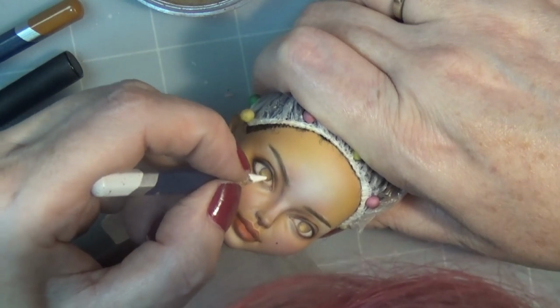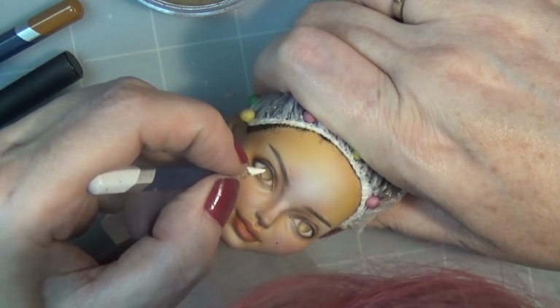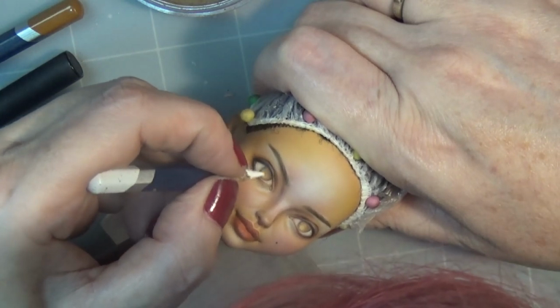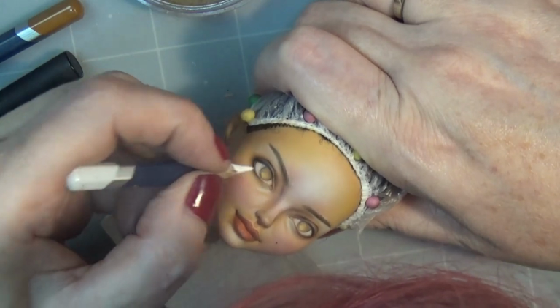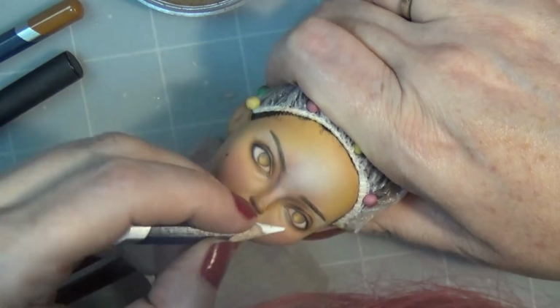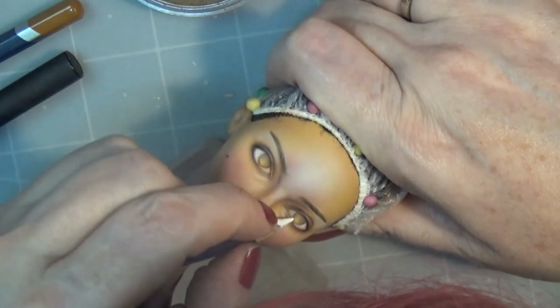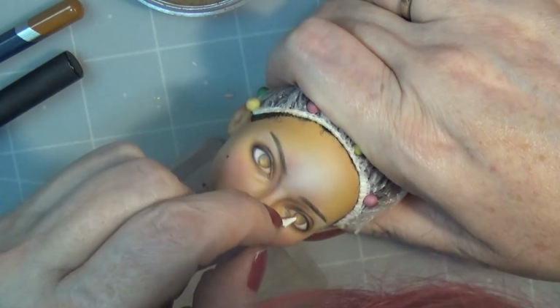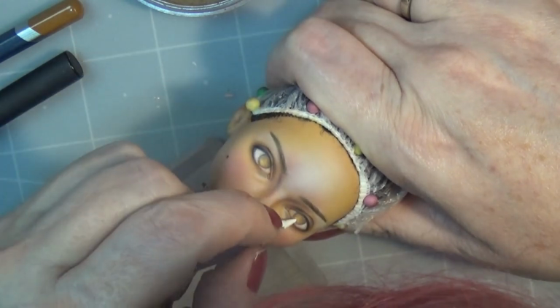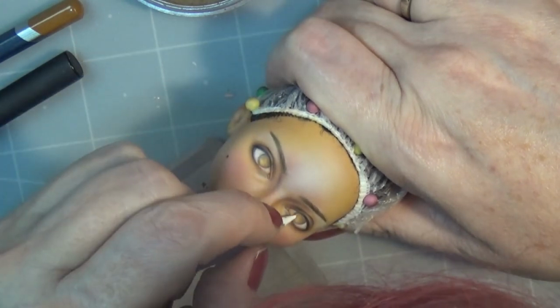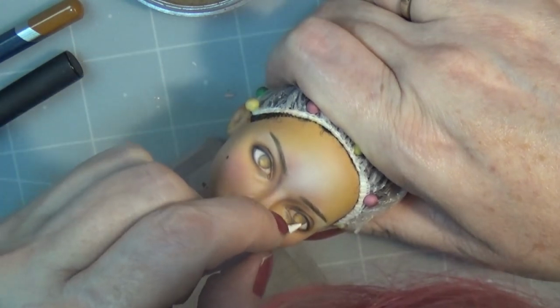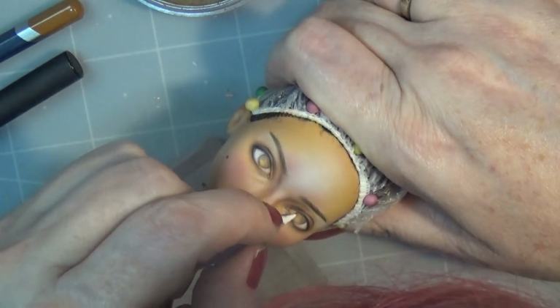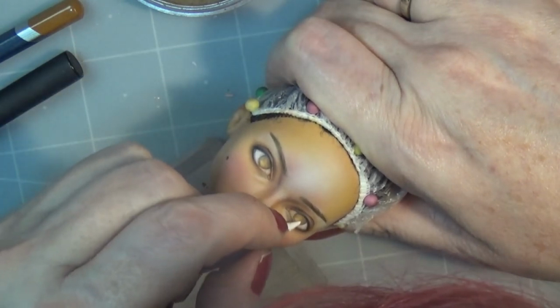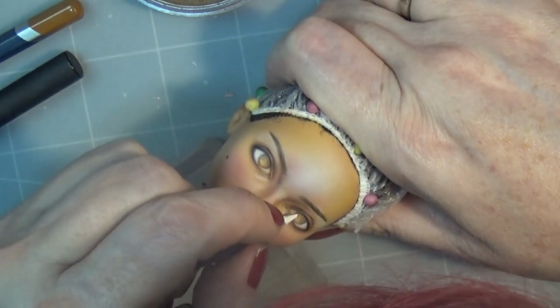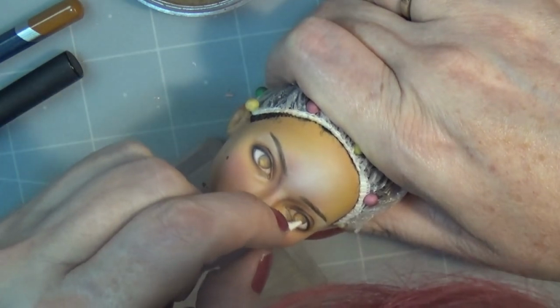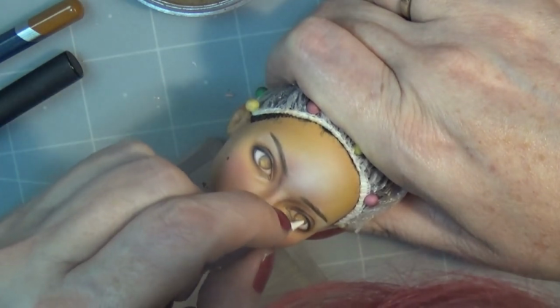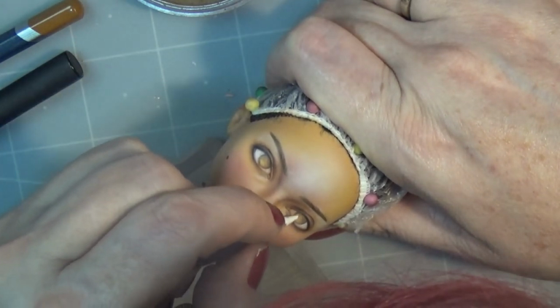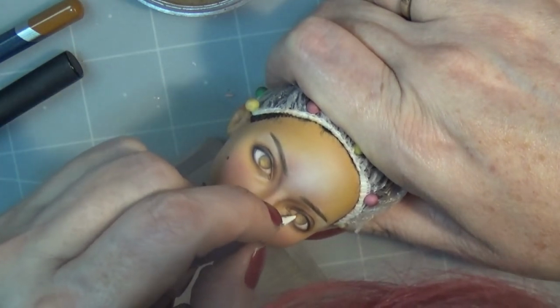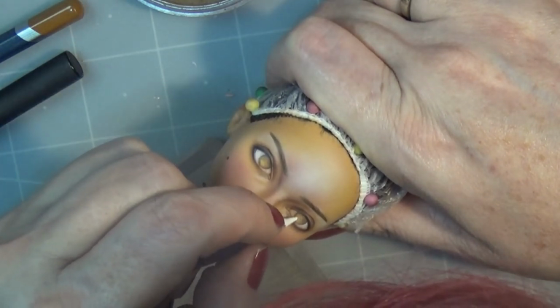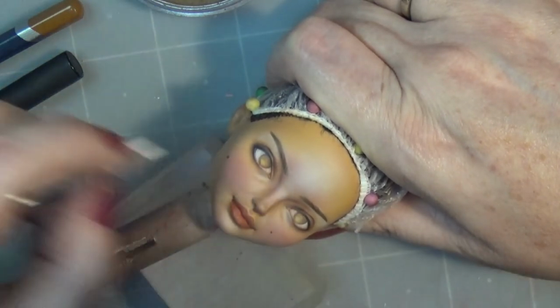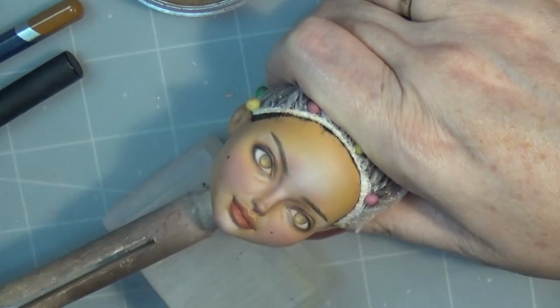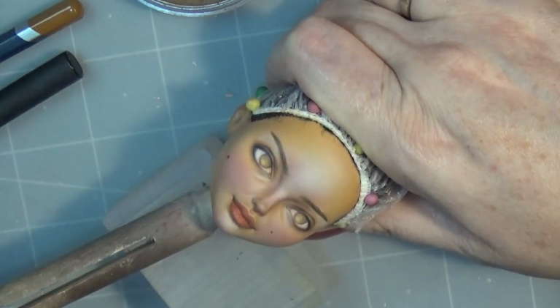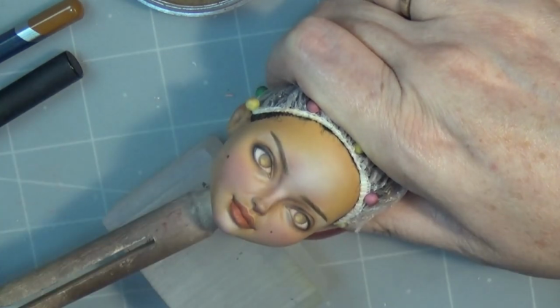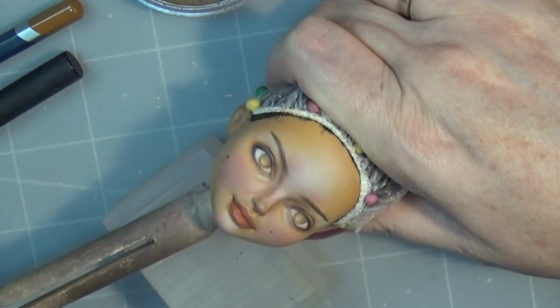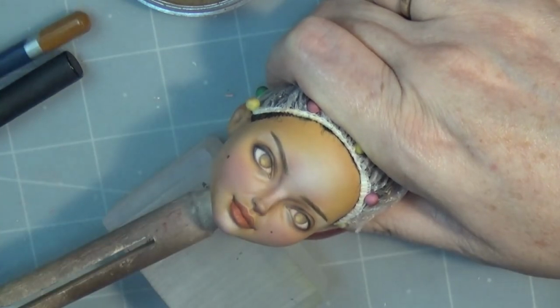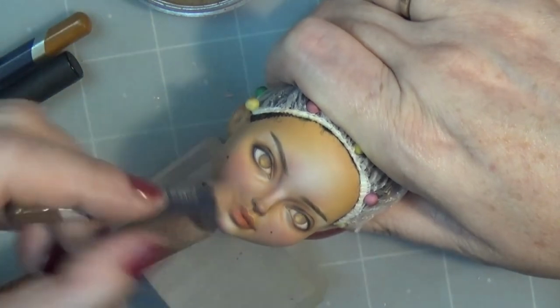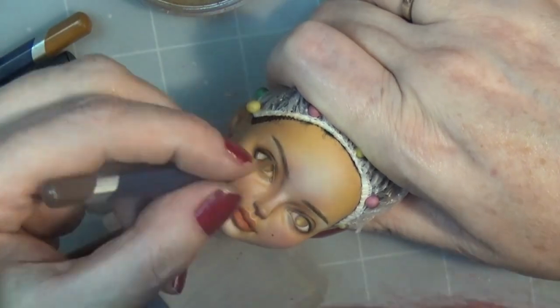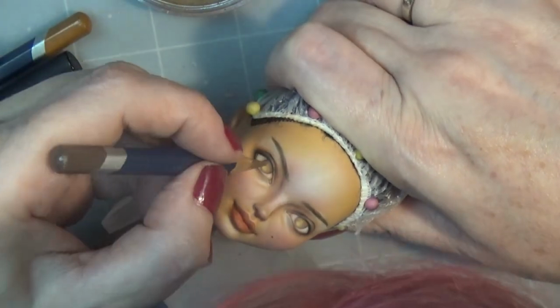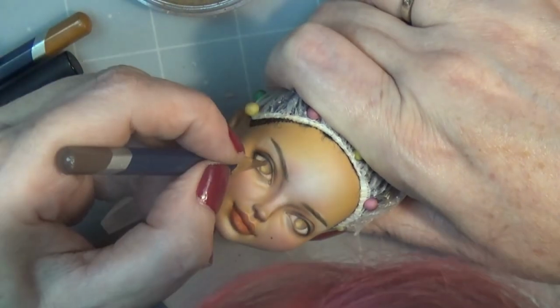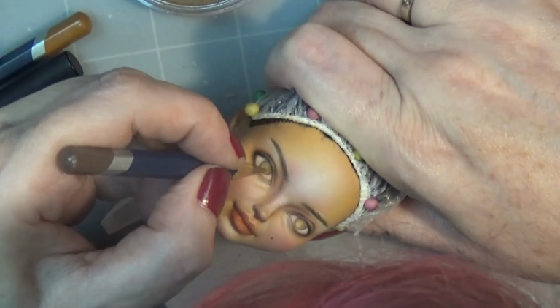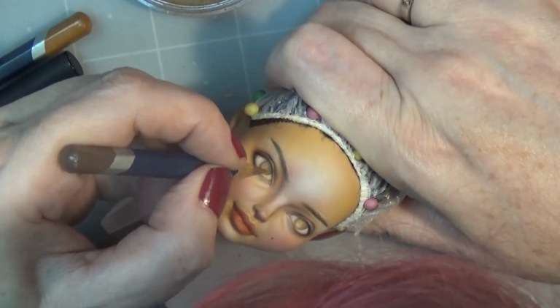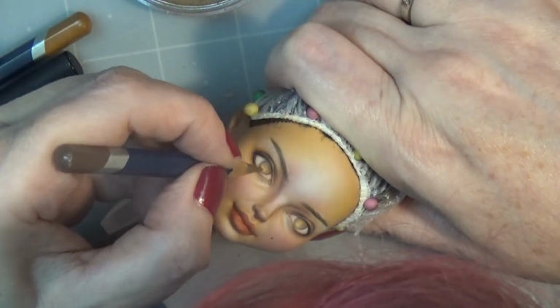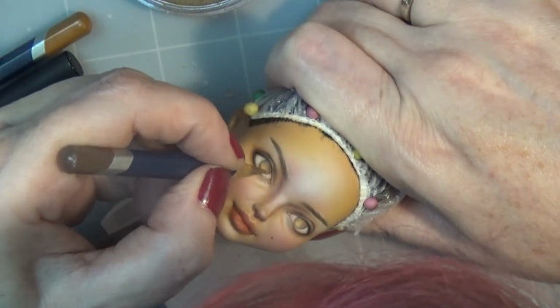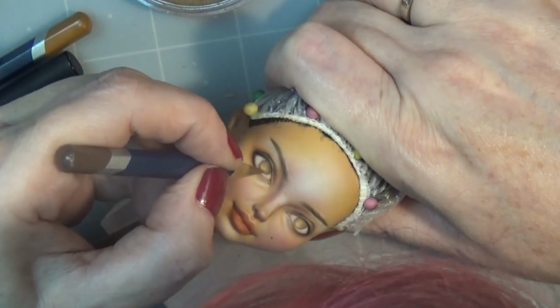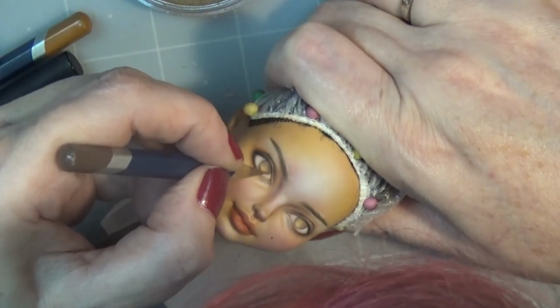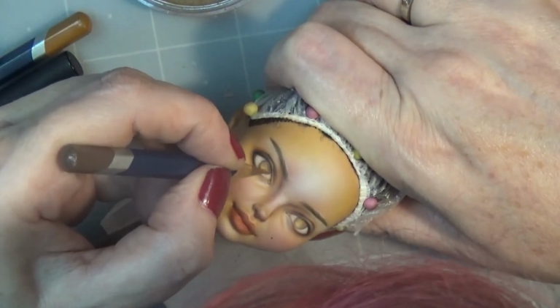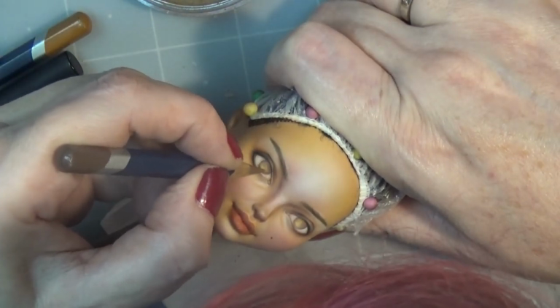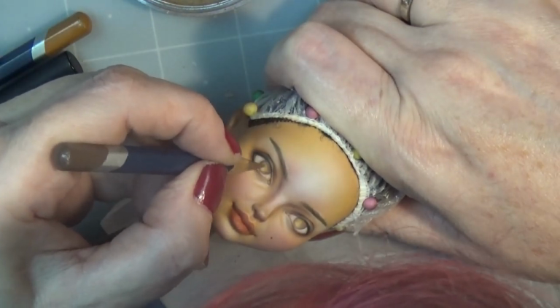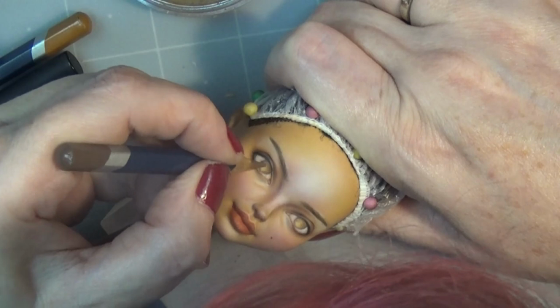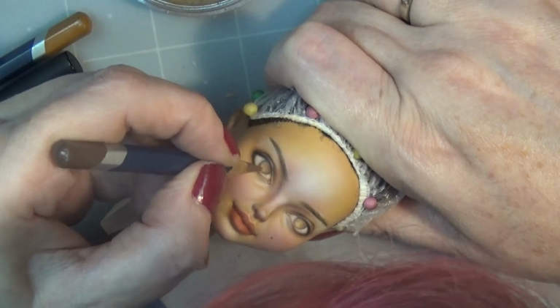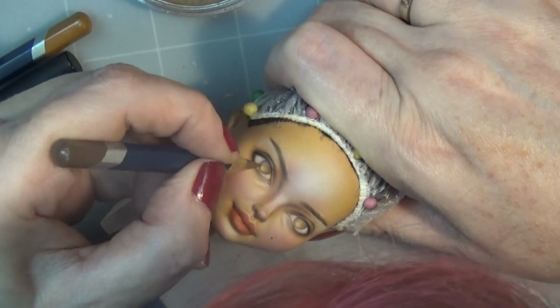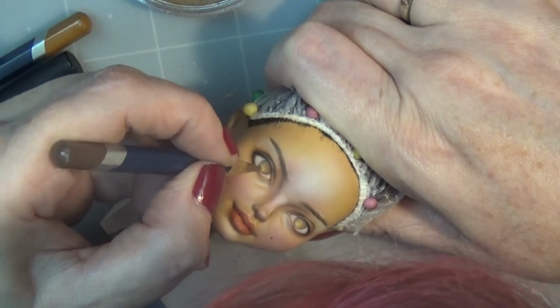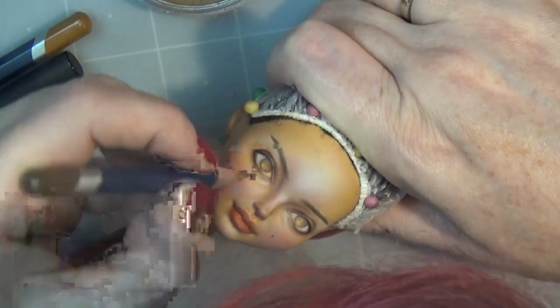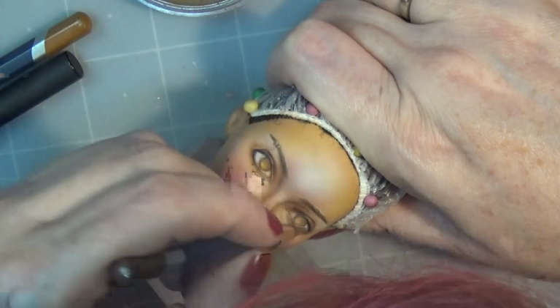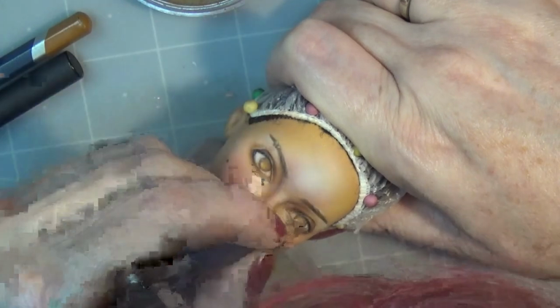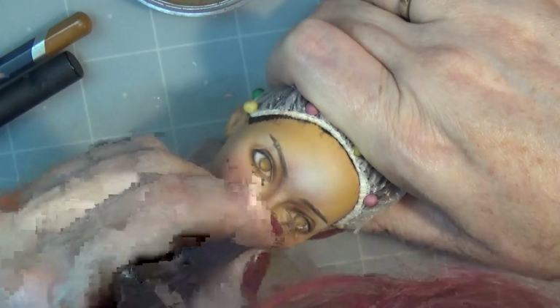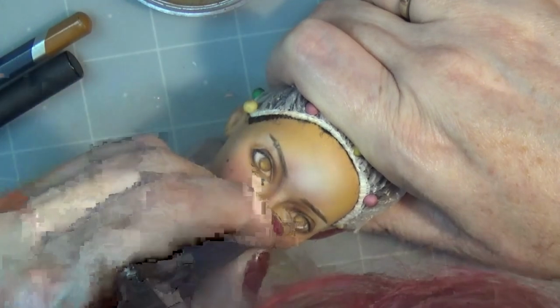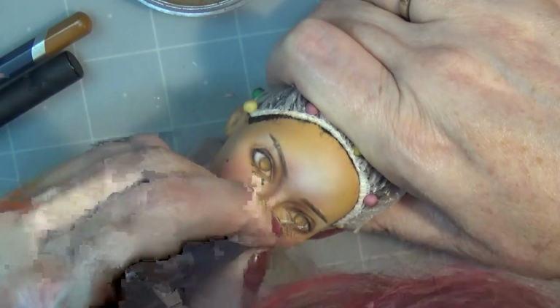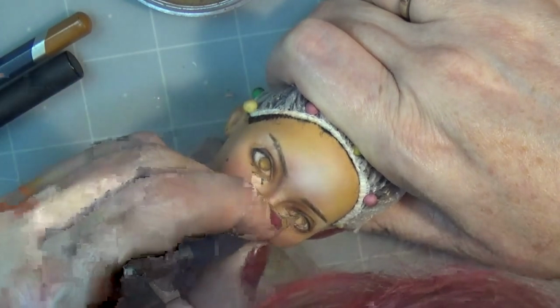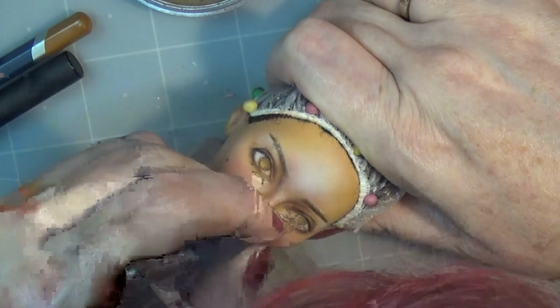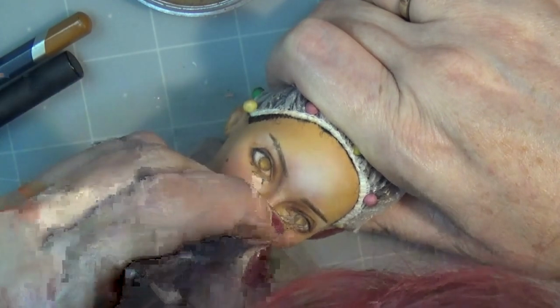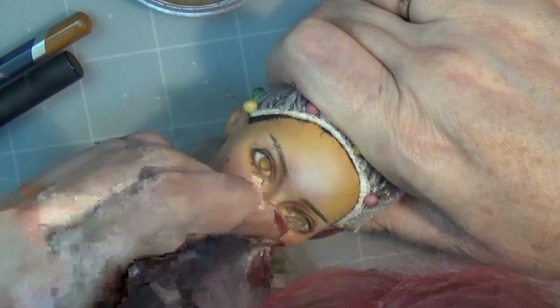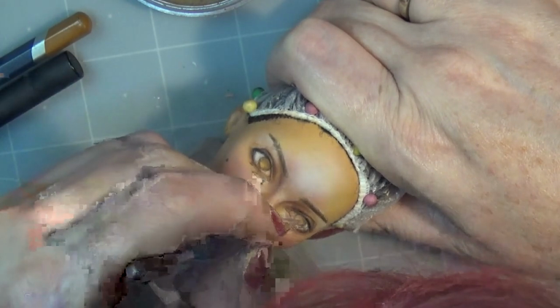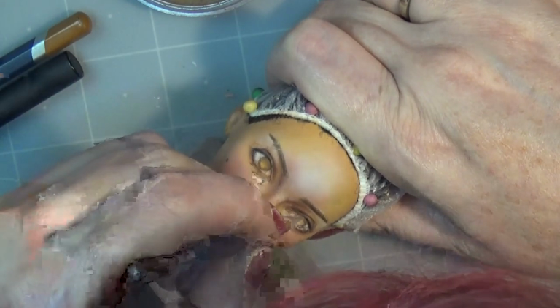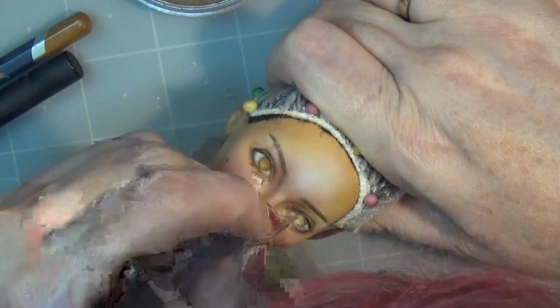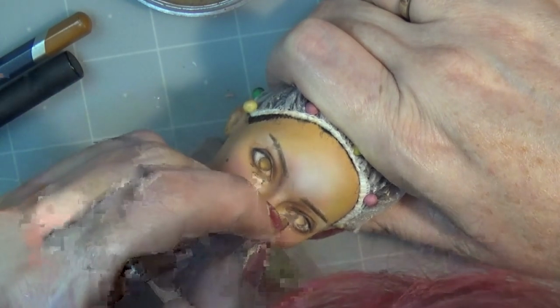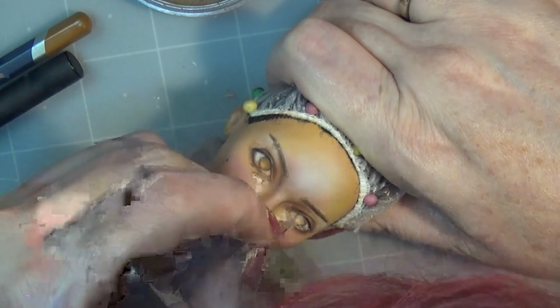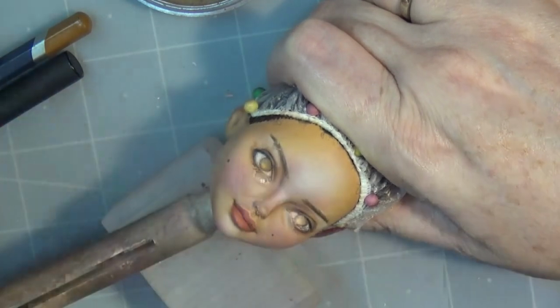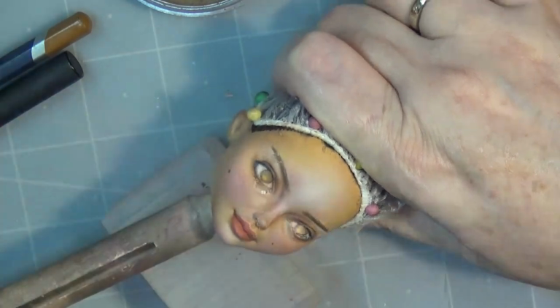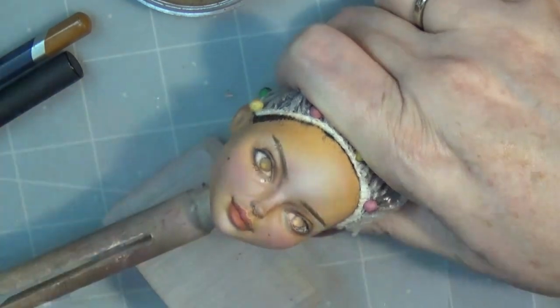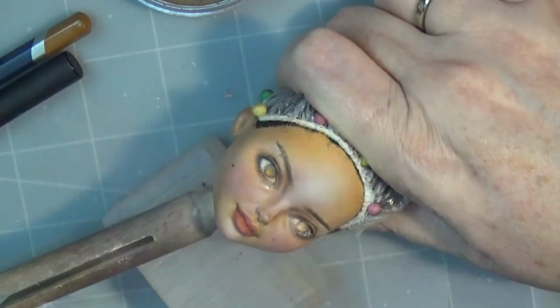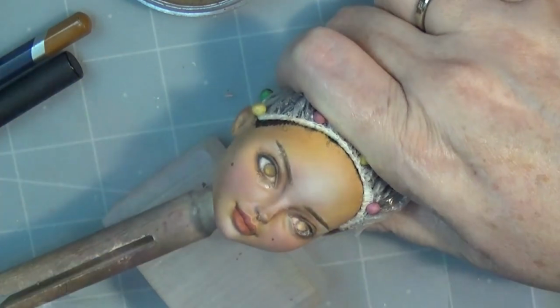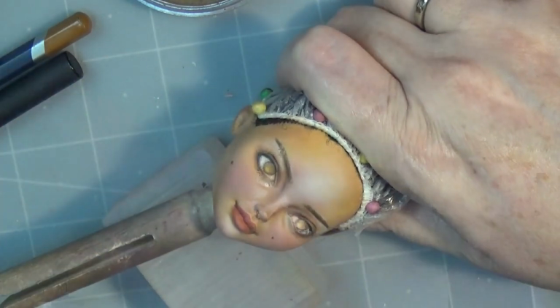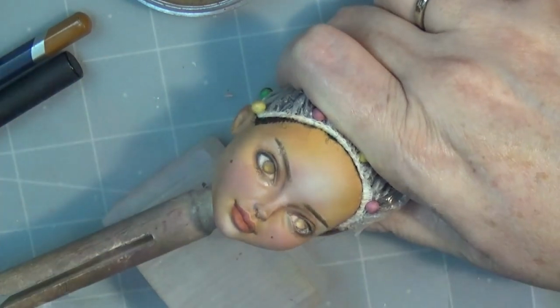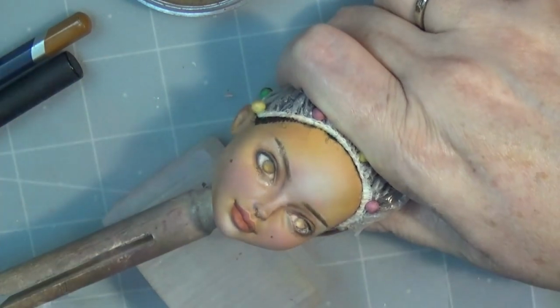Once I have the shape and the brown shaded in, then I blend it out with sort of a light brown or yellow-brown.